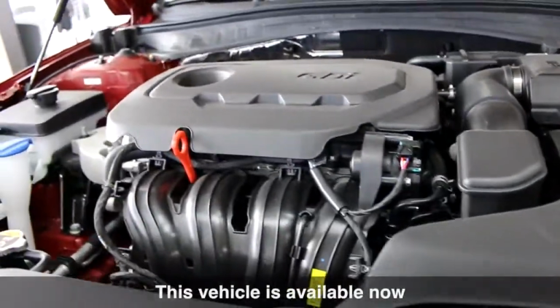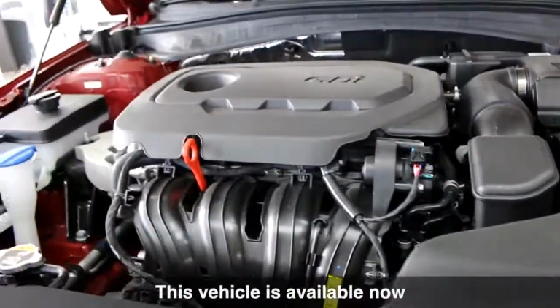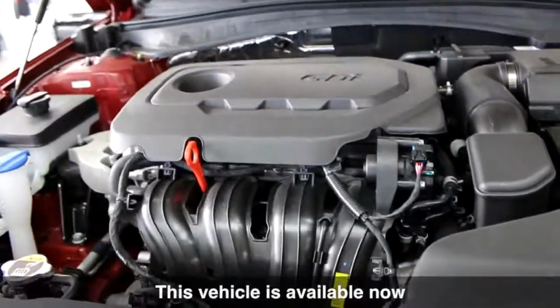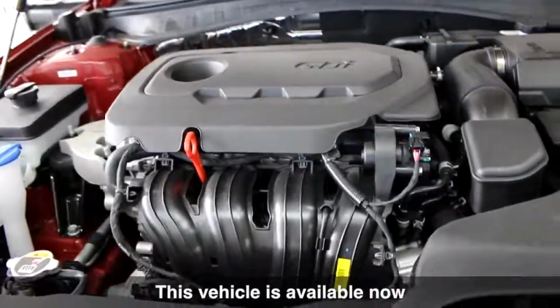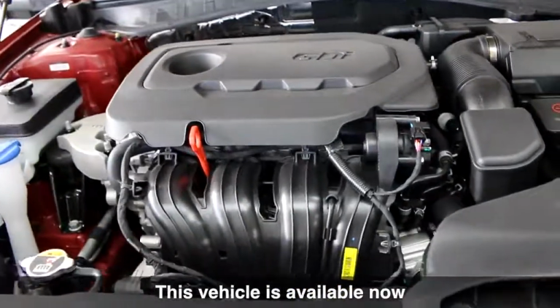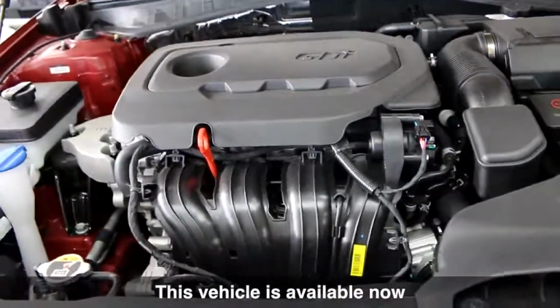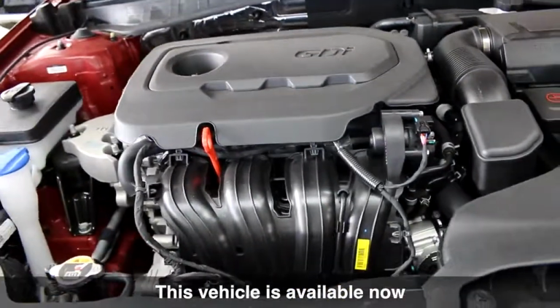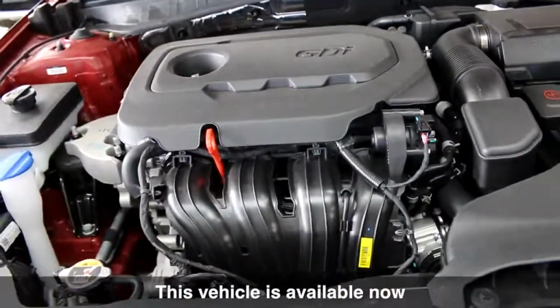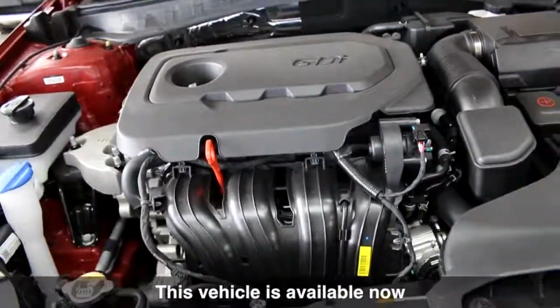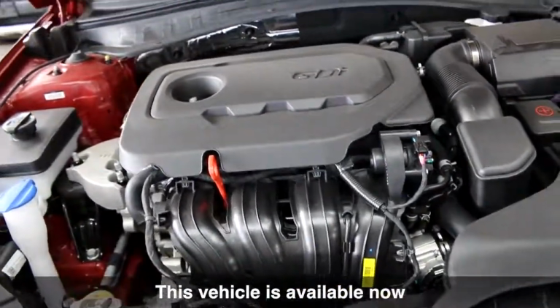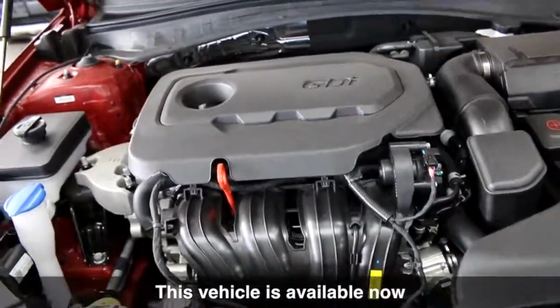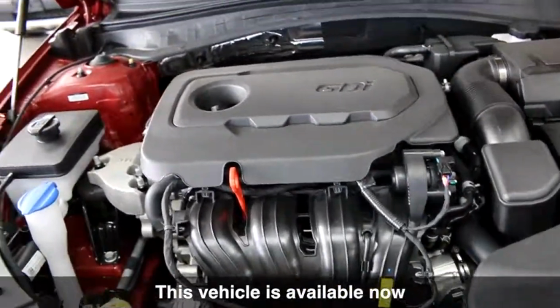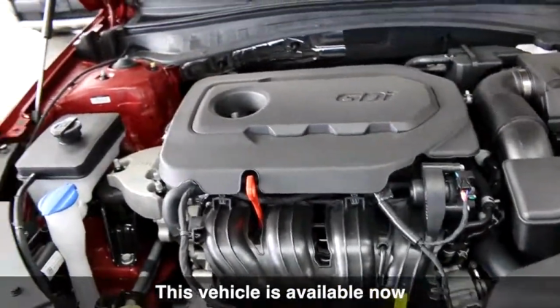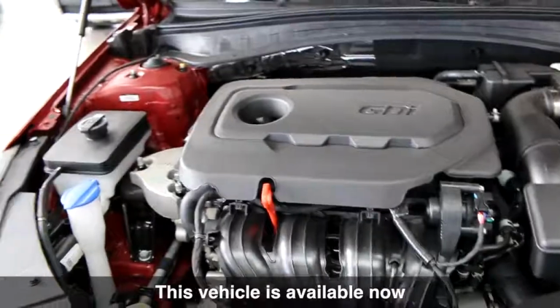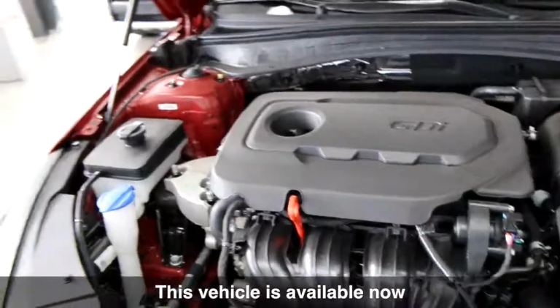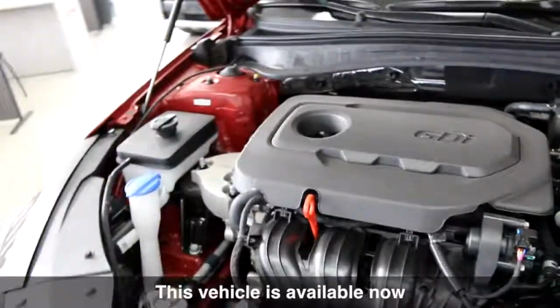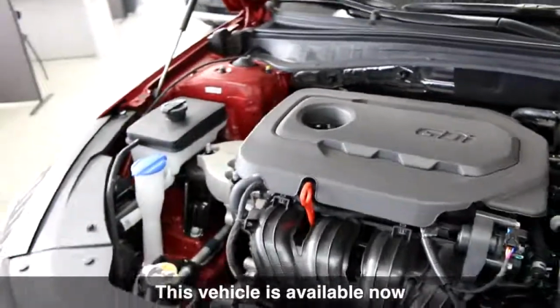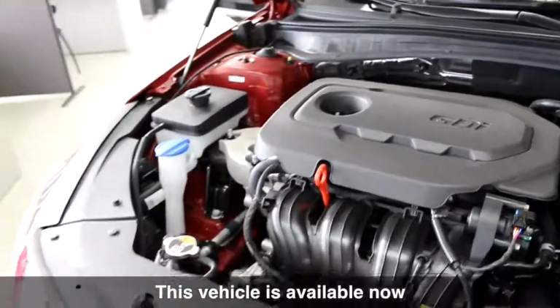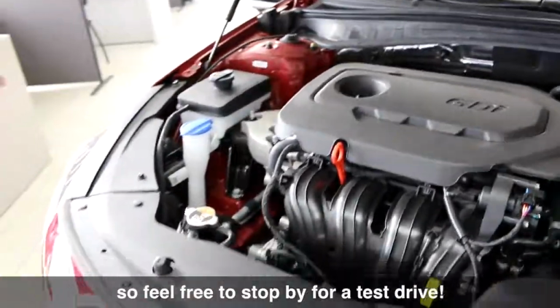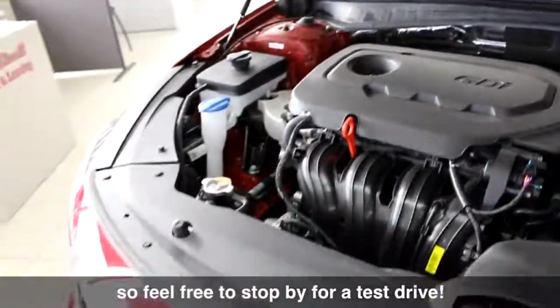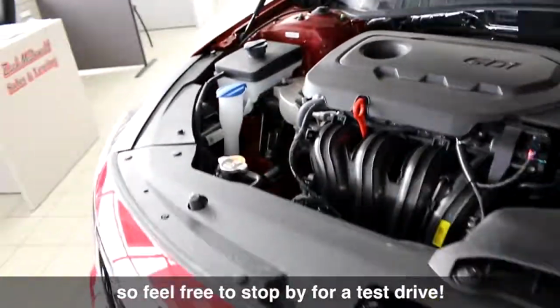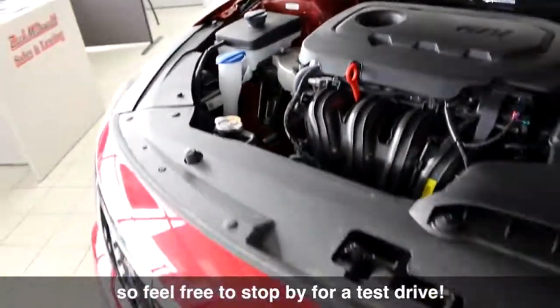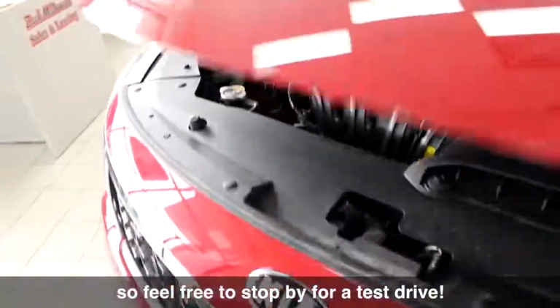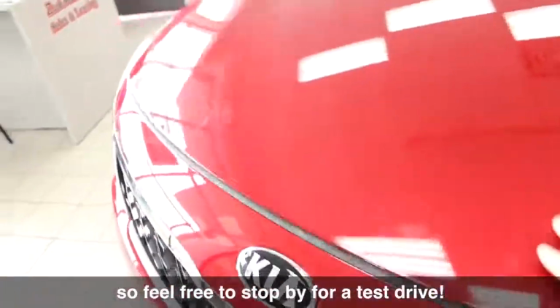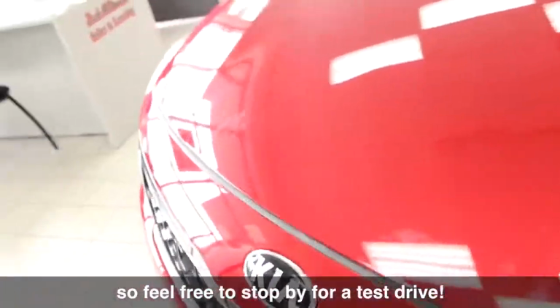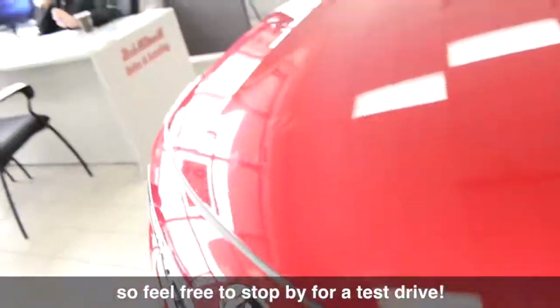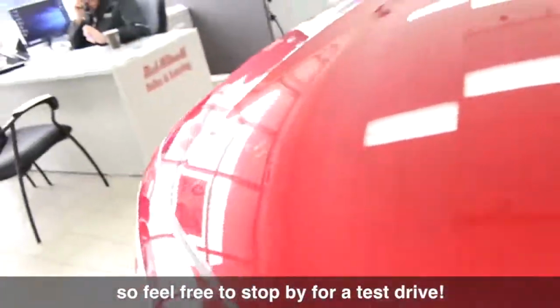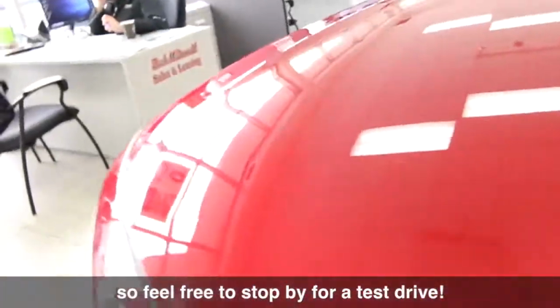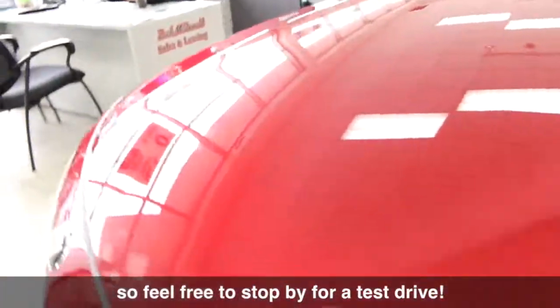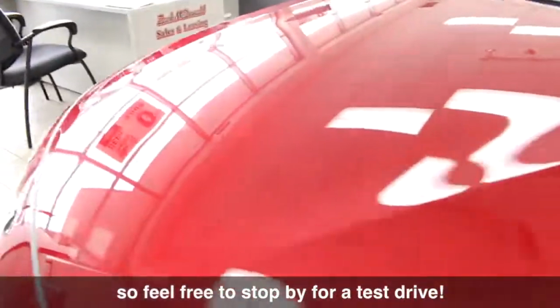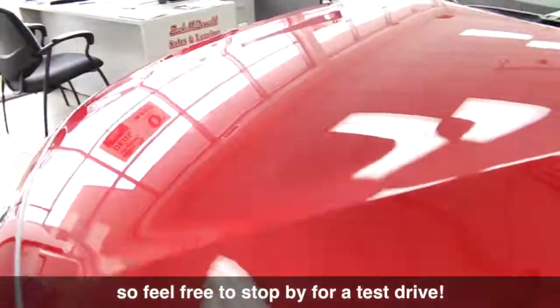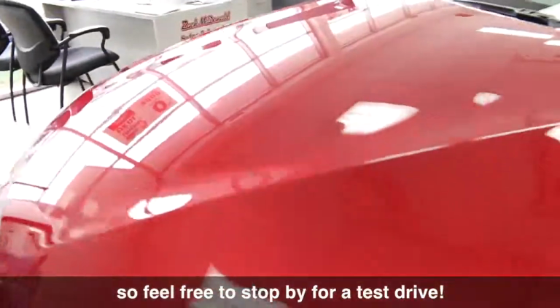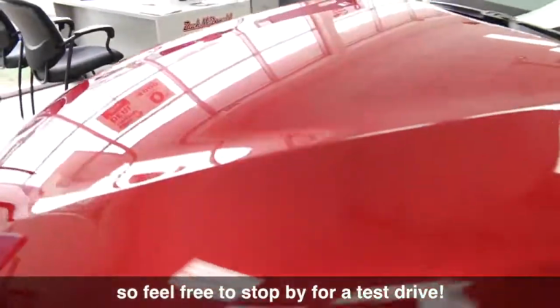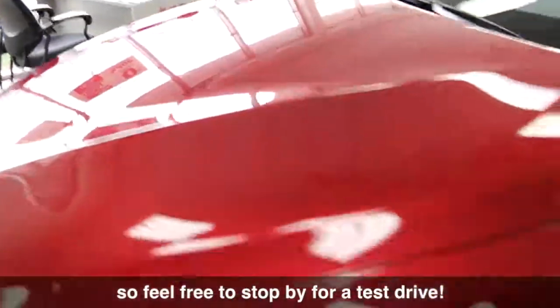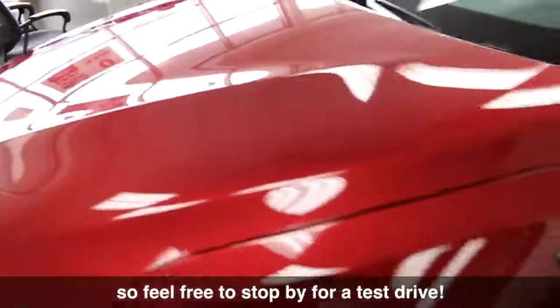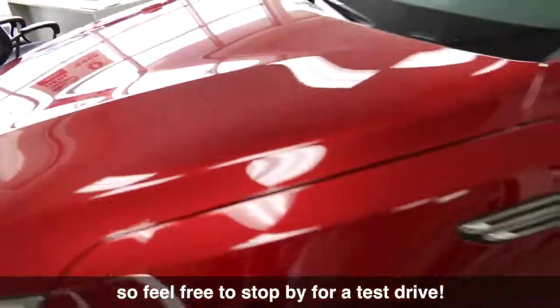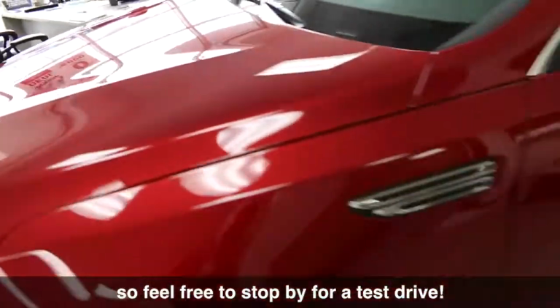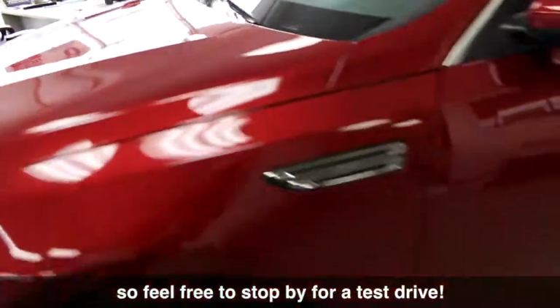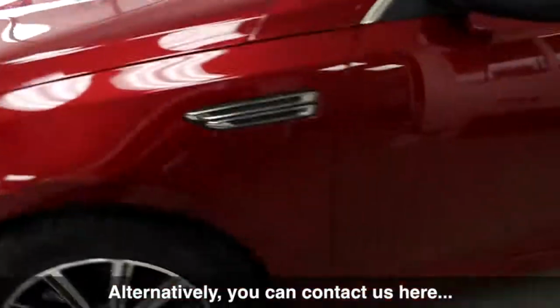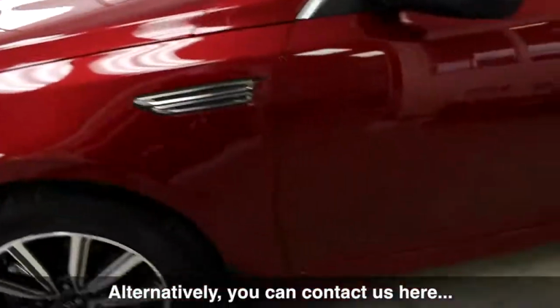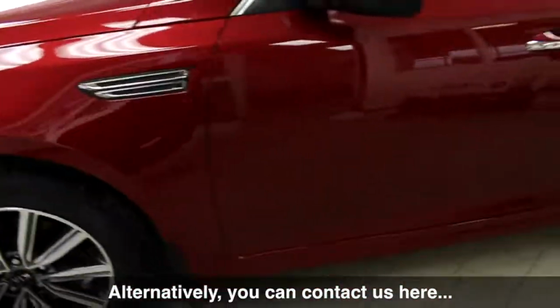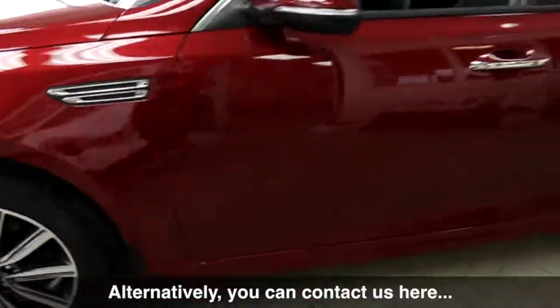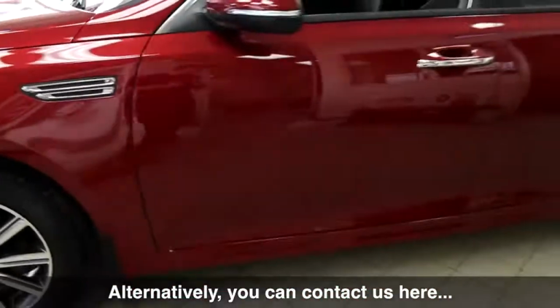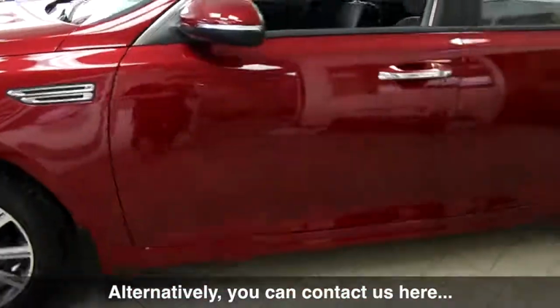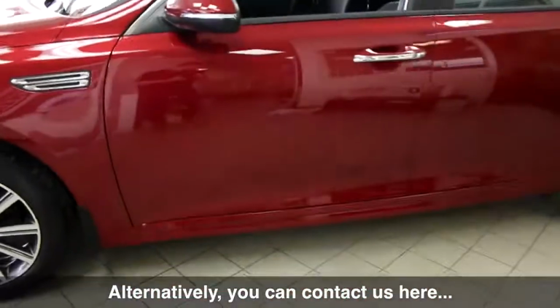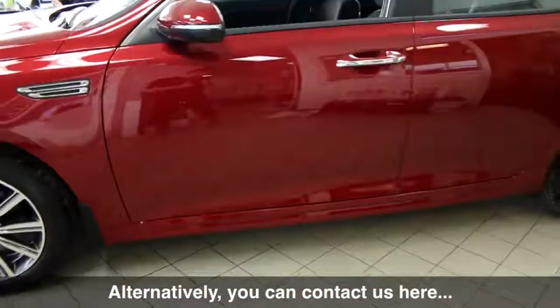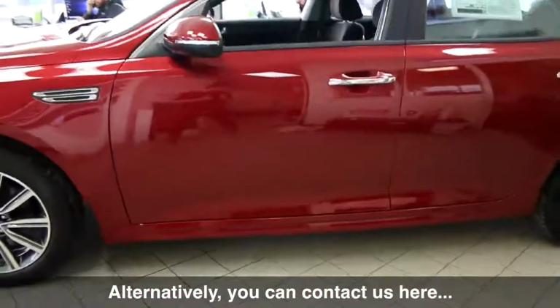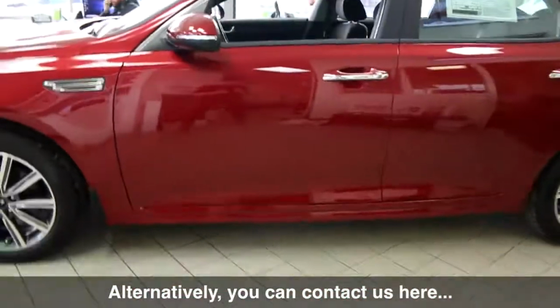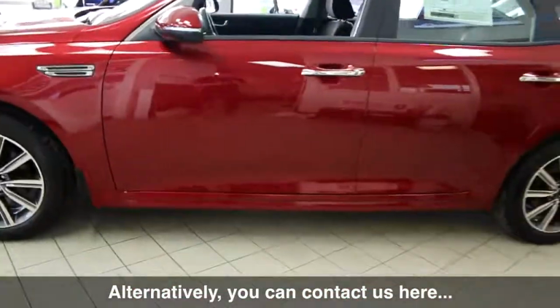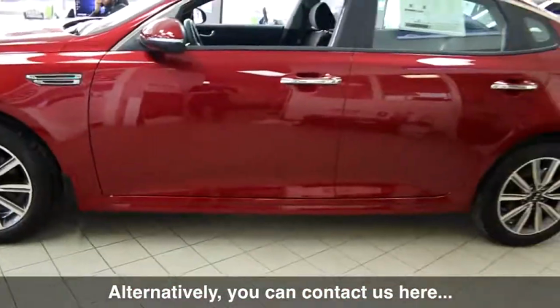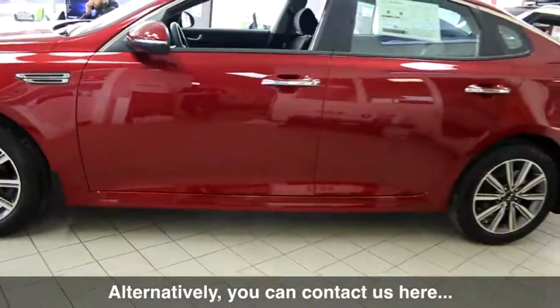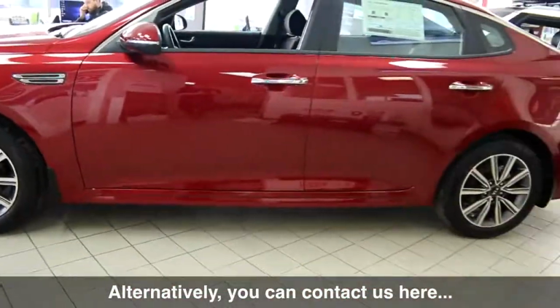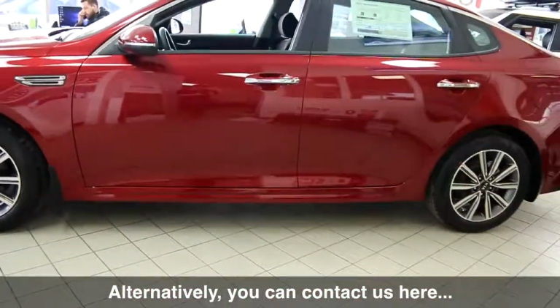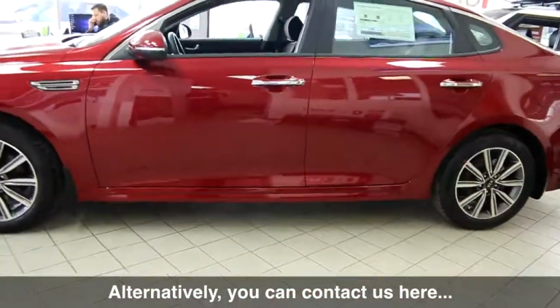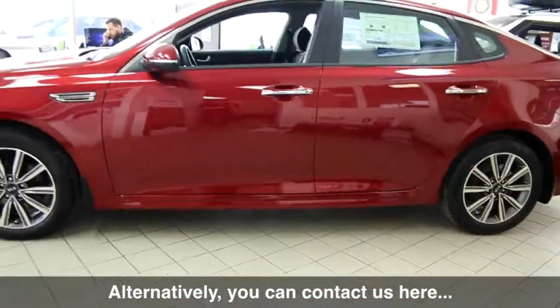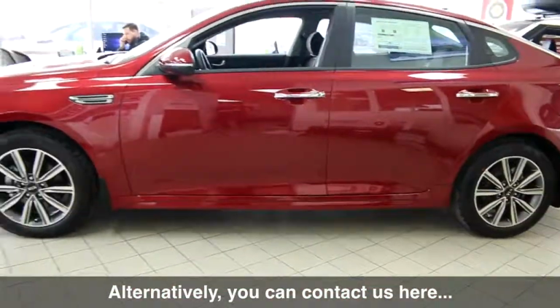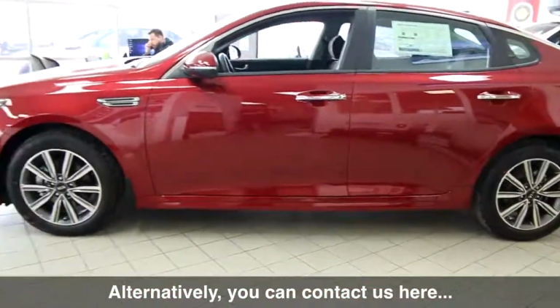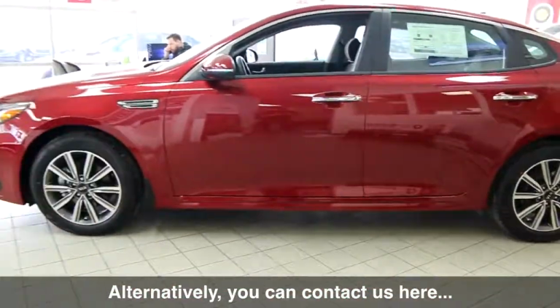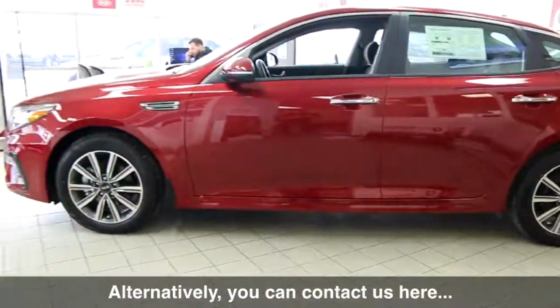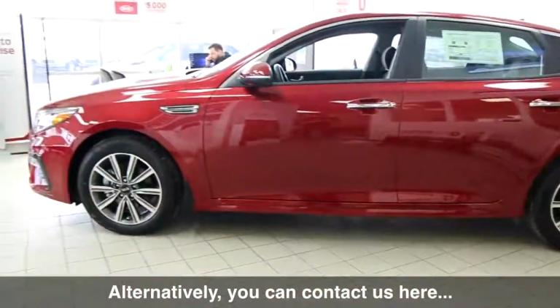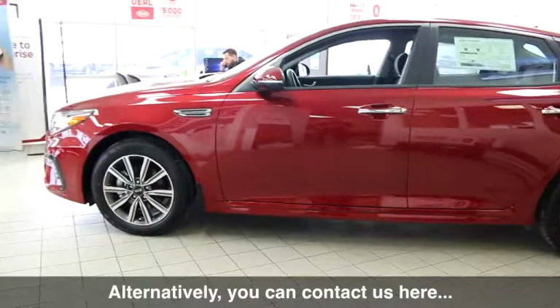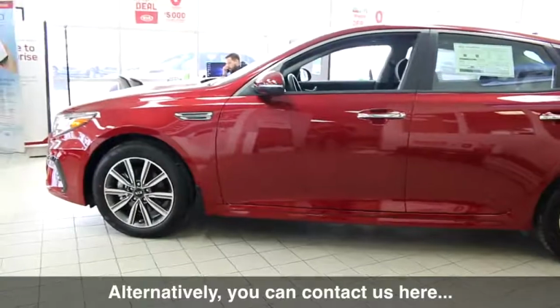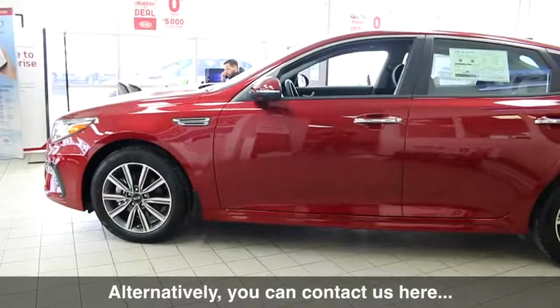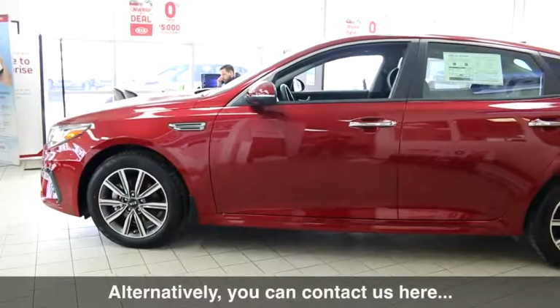This vehicle is available now, so feel free to stop by for a test drive, or alternatively you can contact us here.